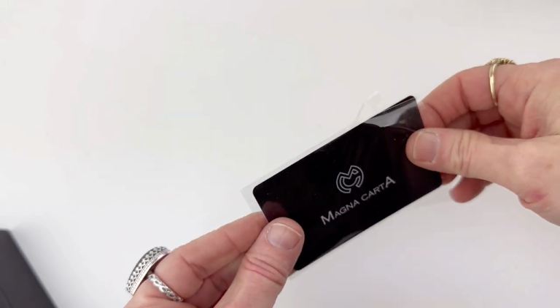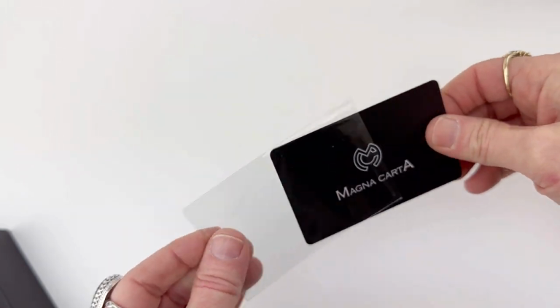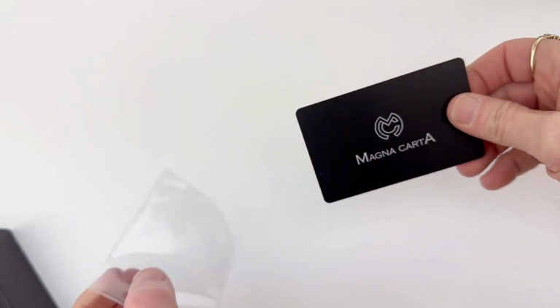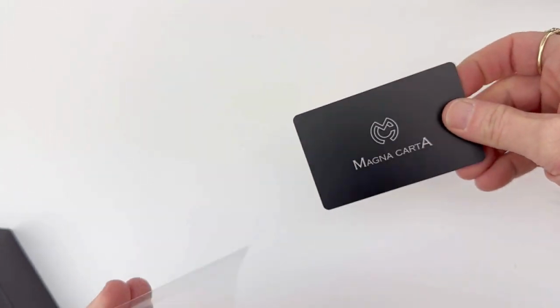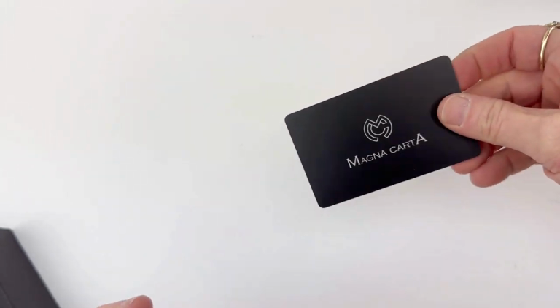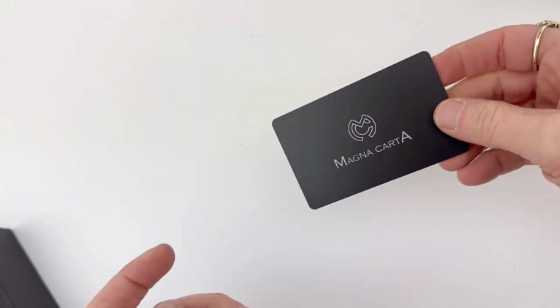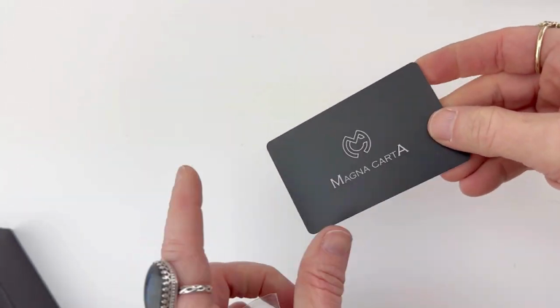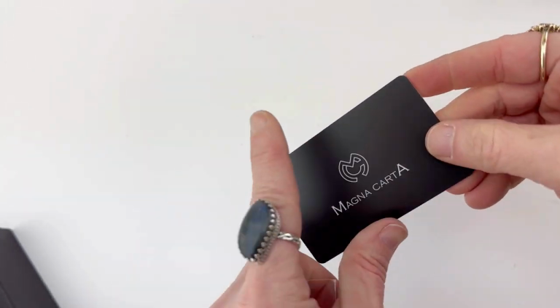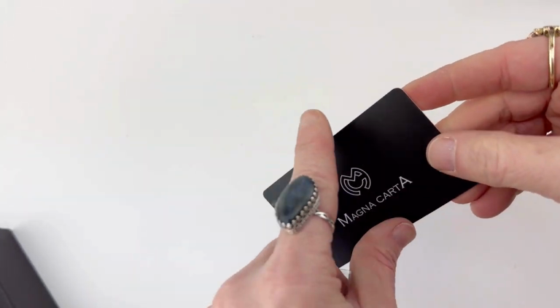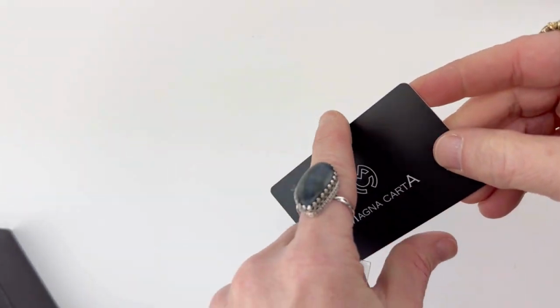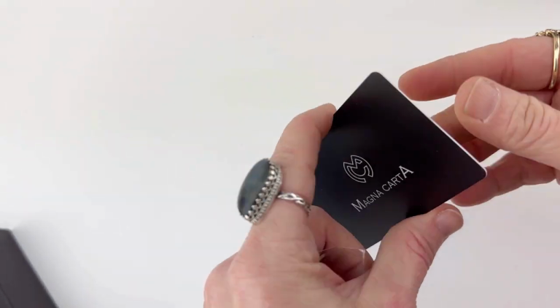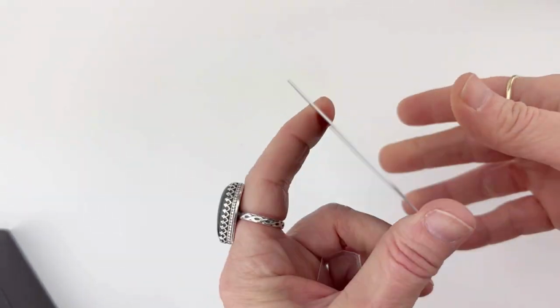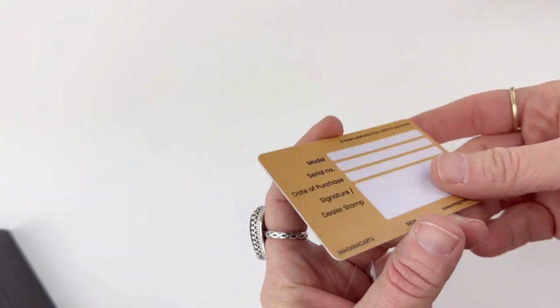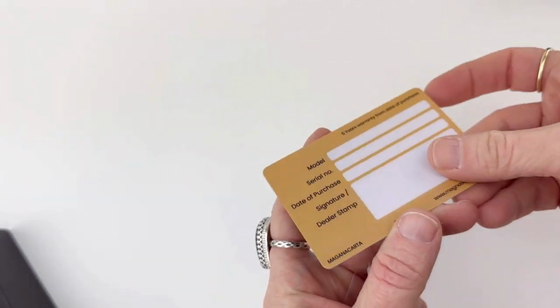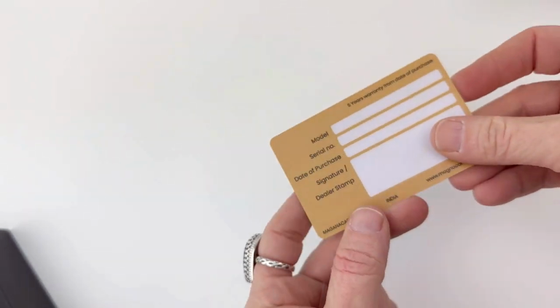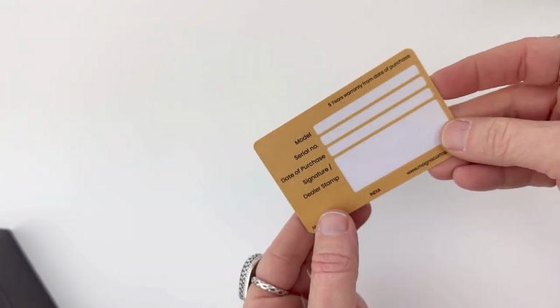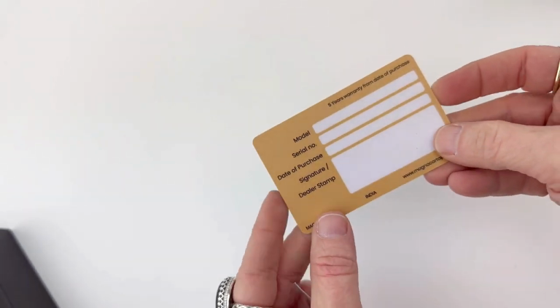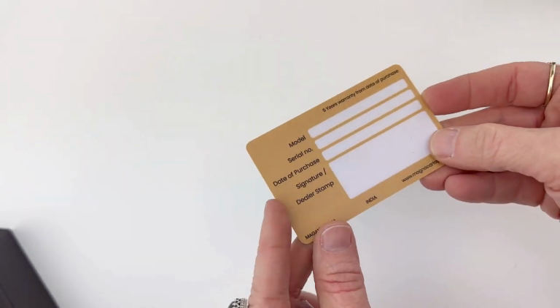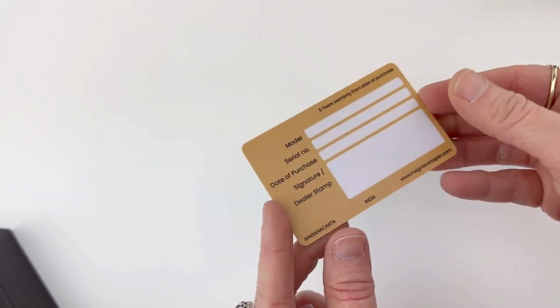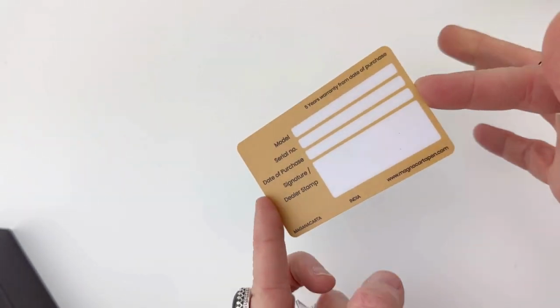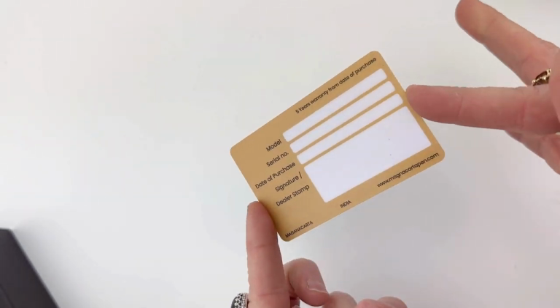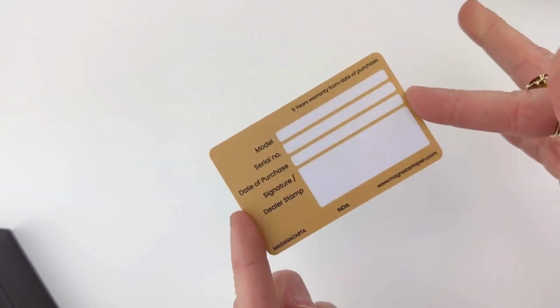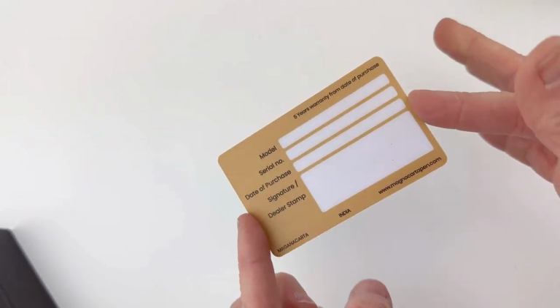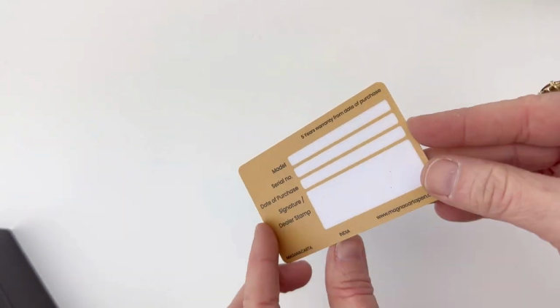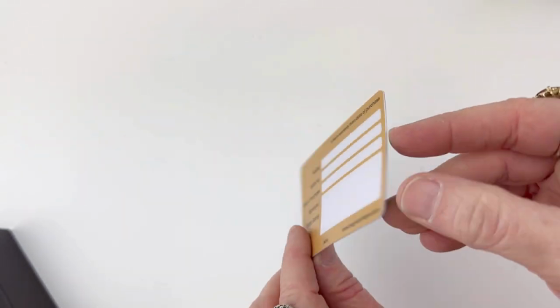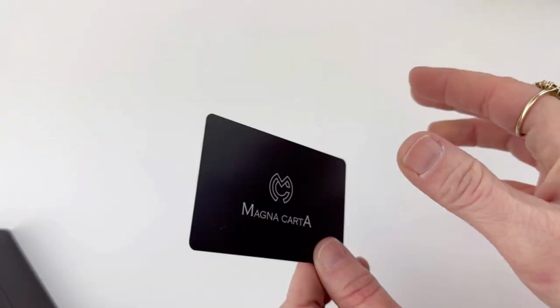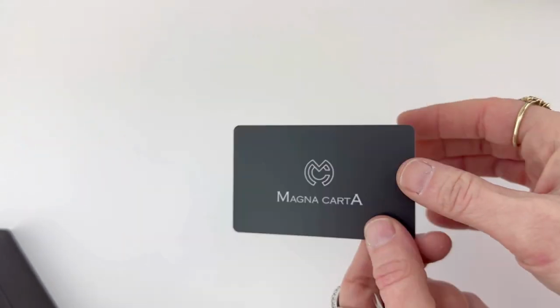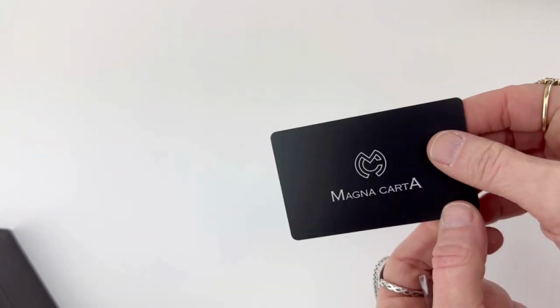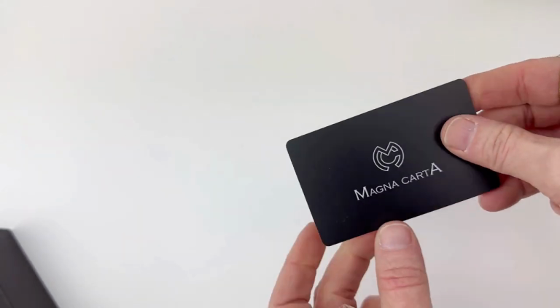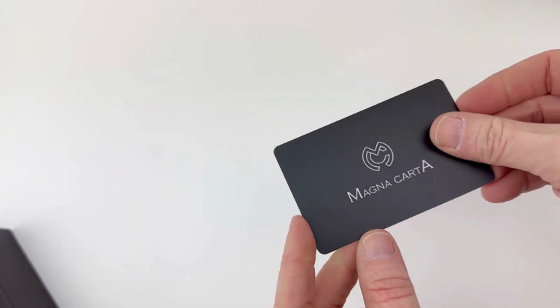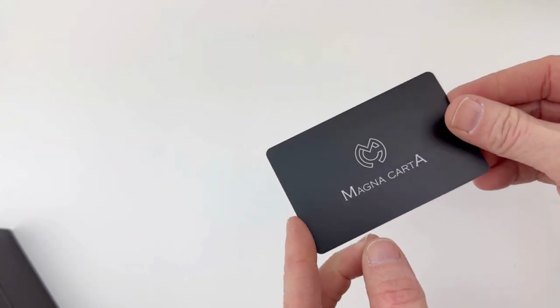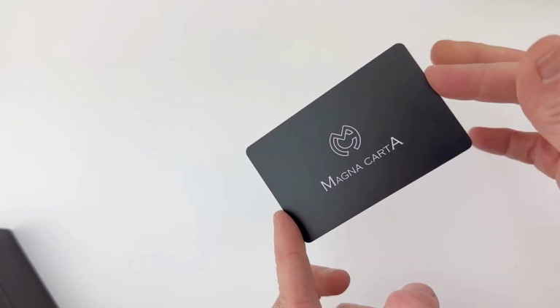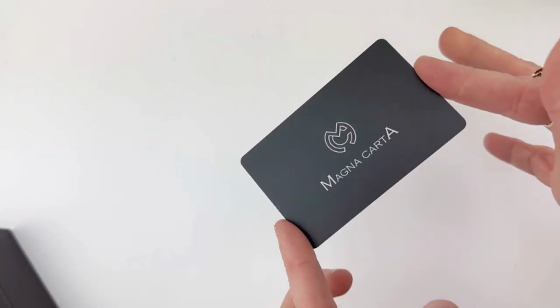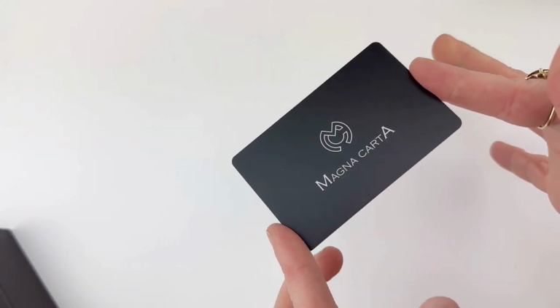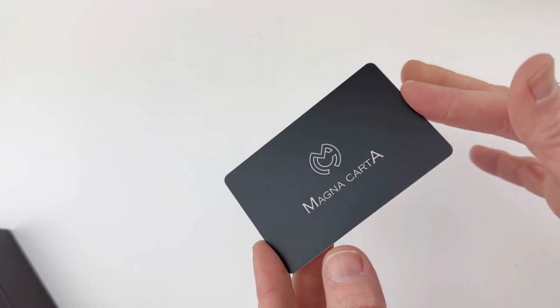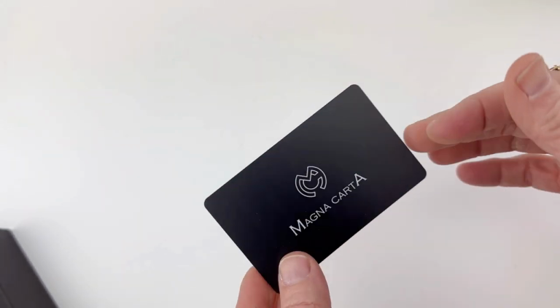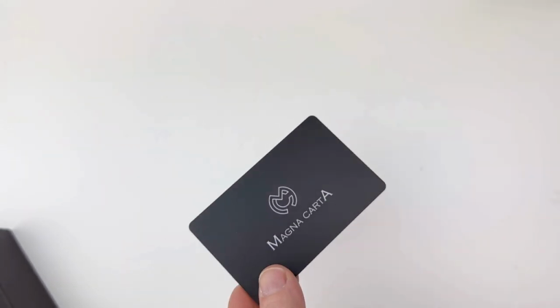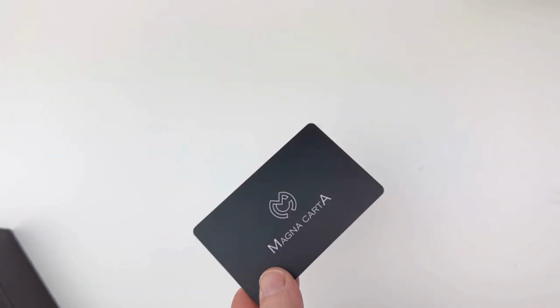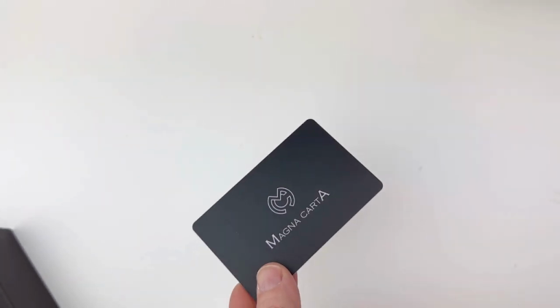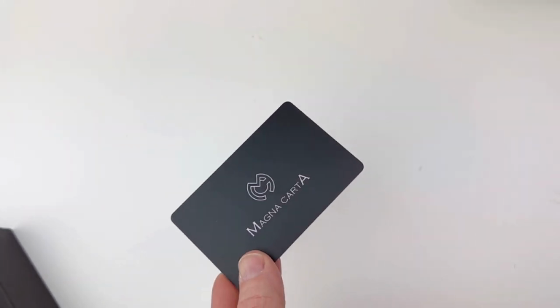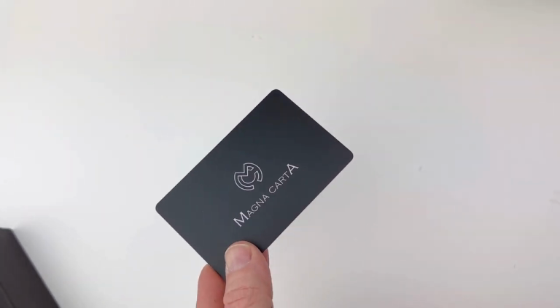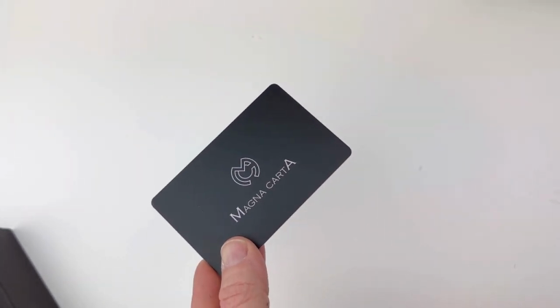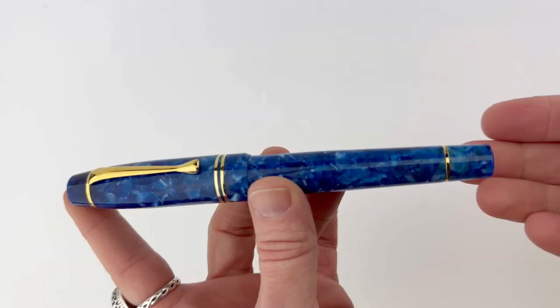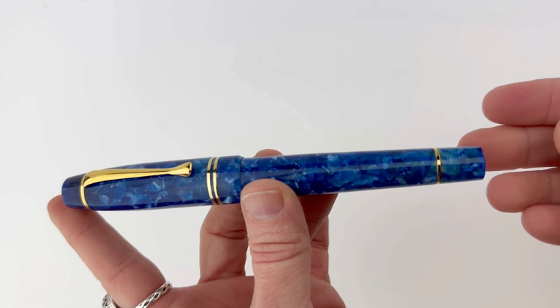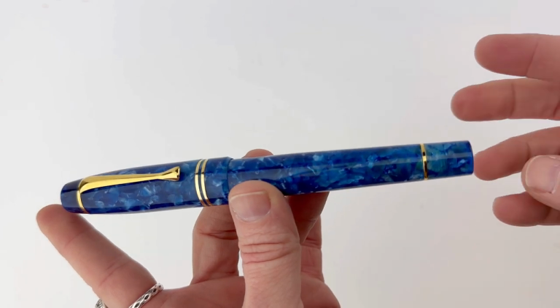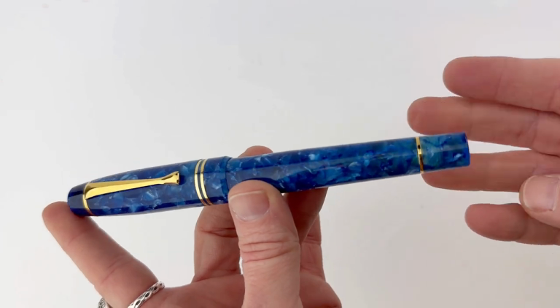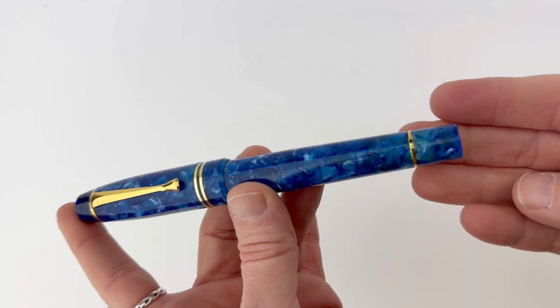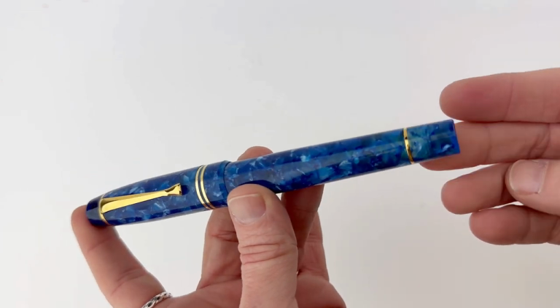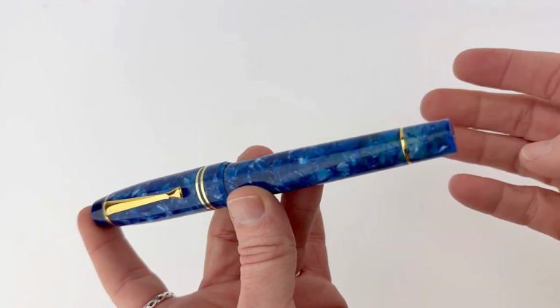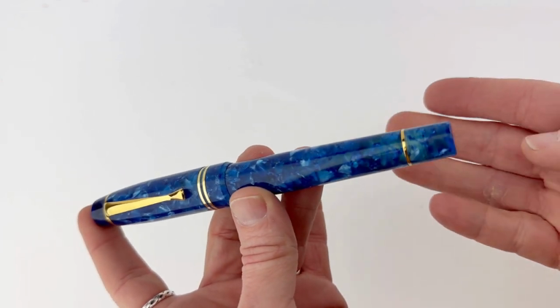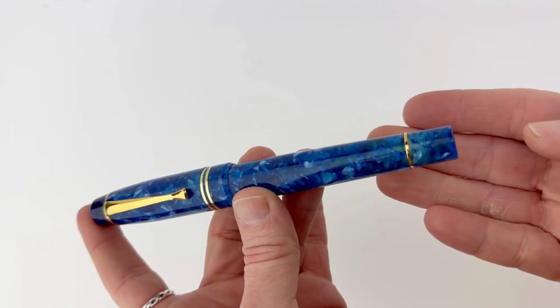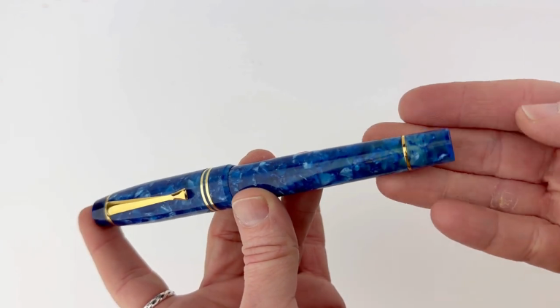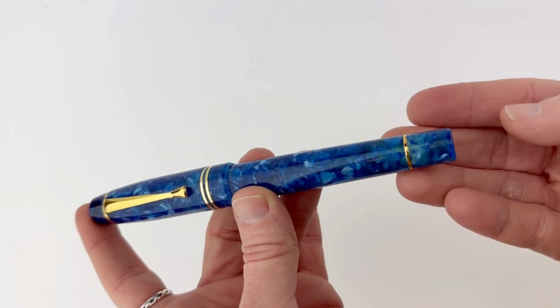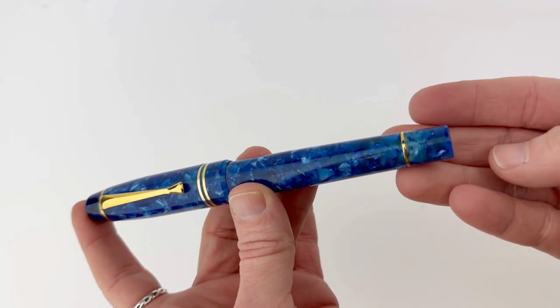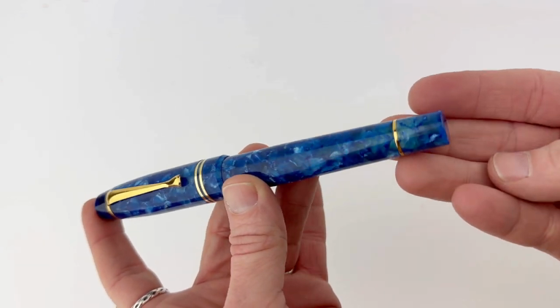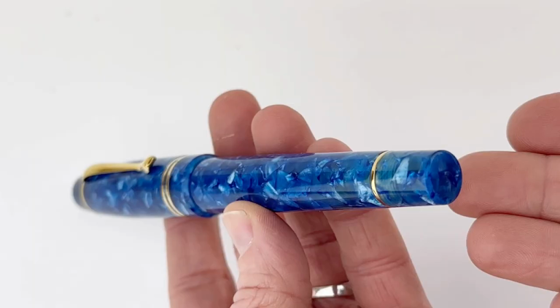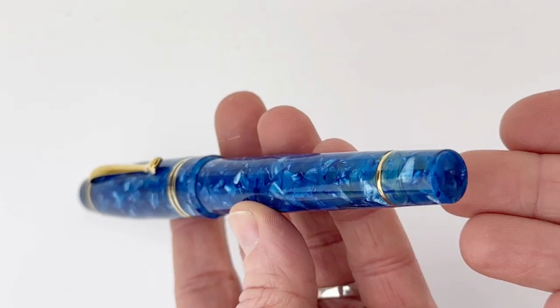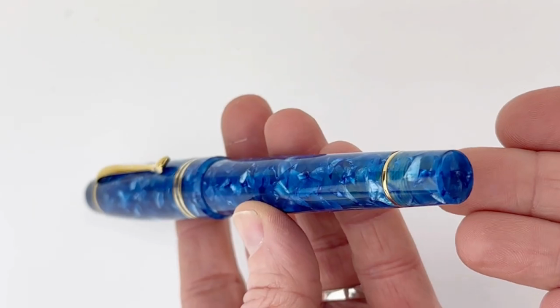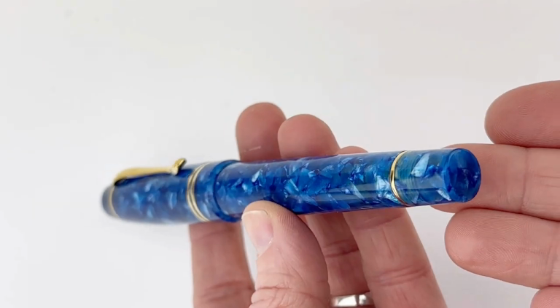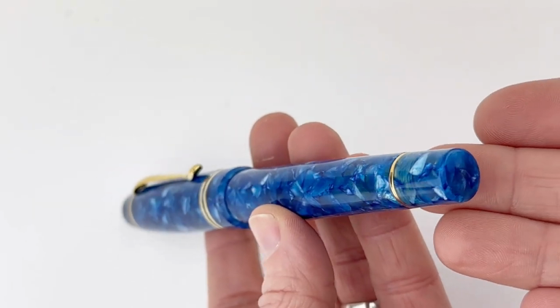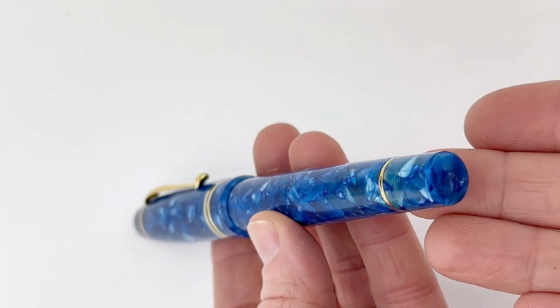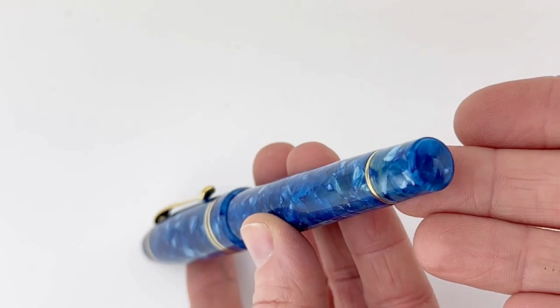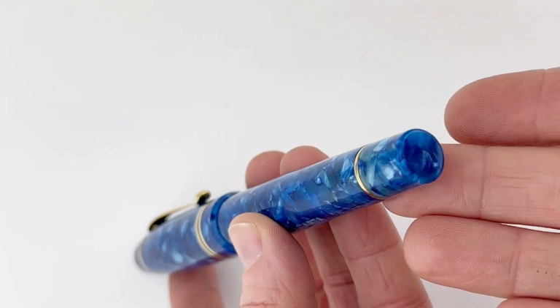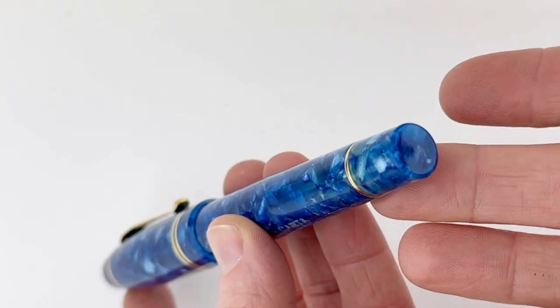Inside you'll find a little ID card for your pen, and that's an easy way to keep track of the information that you'll need for warranty purposes, etc.